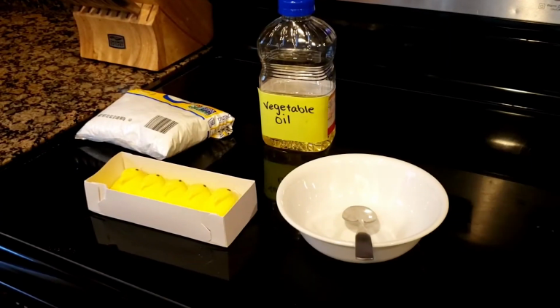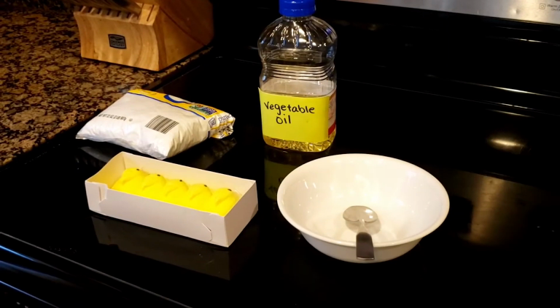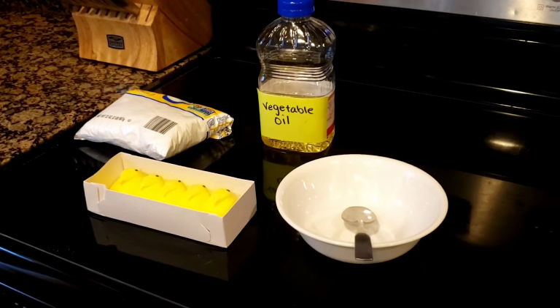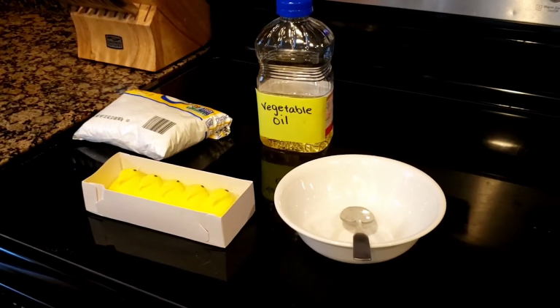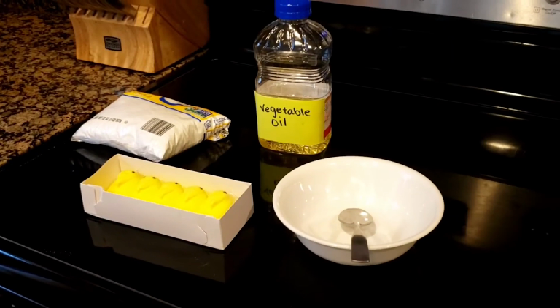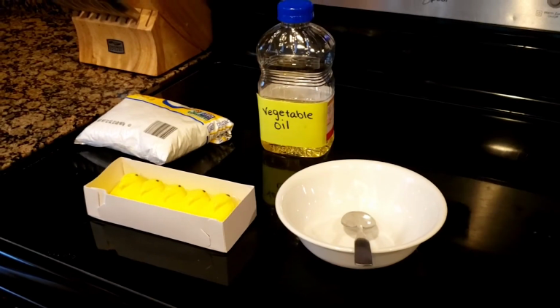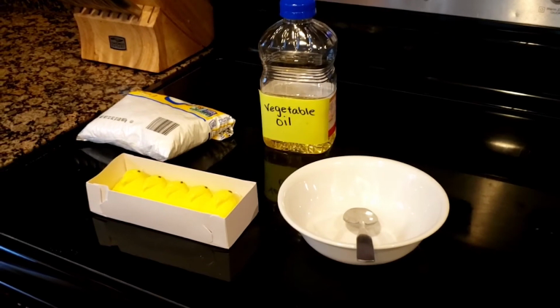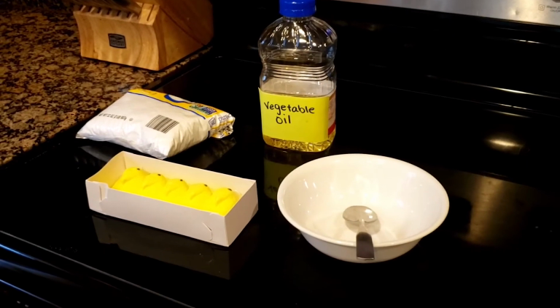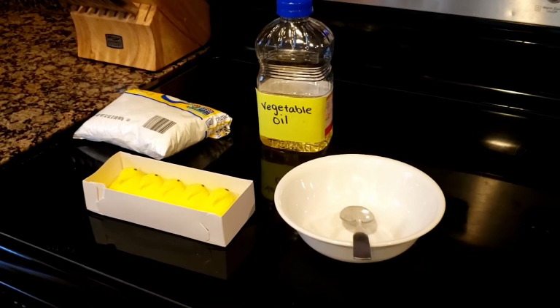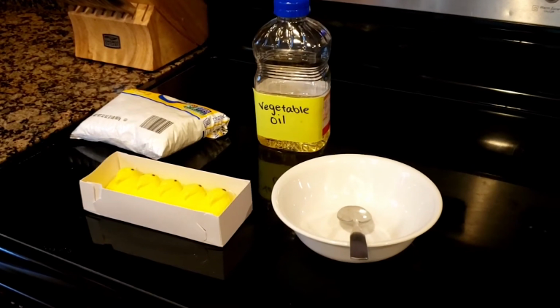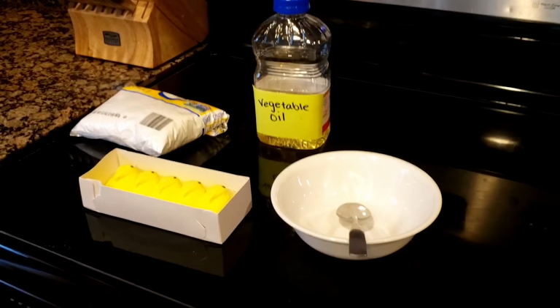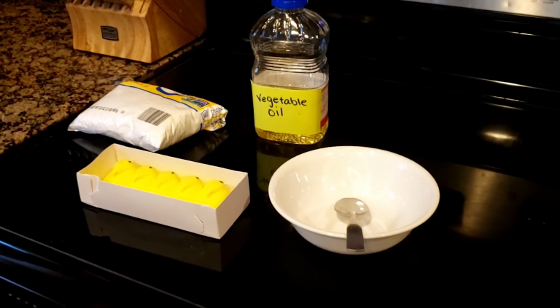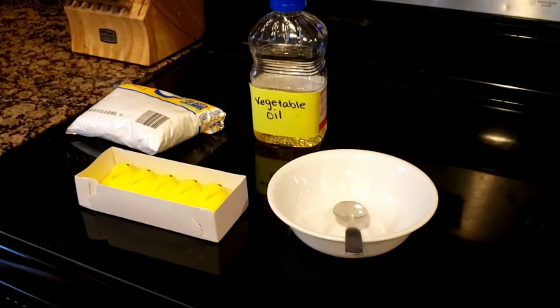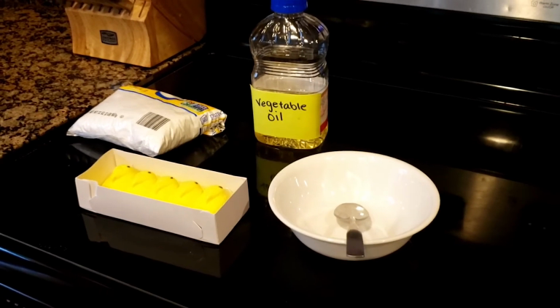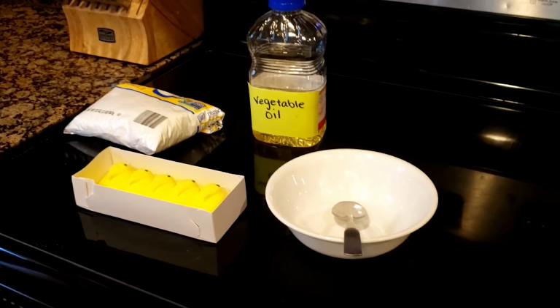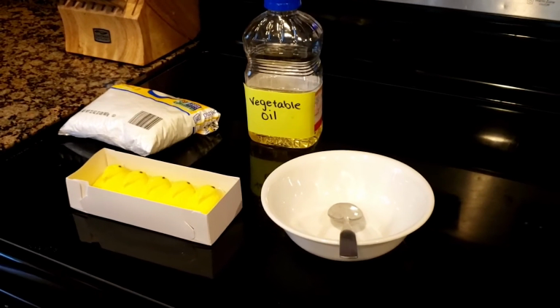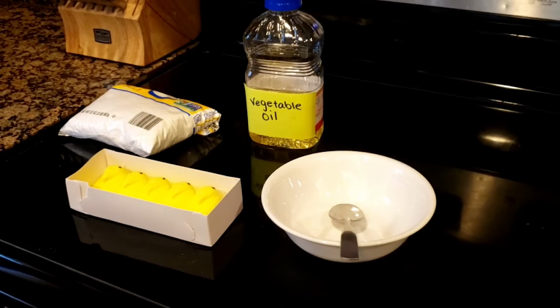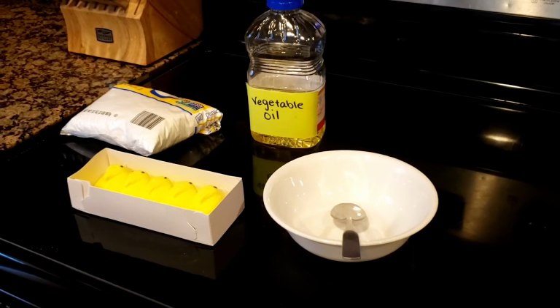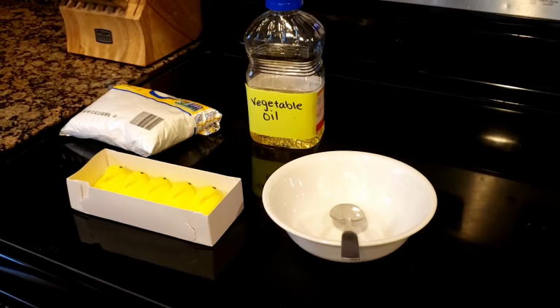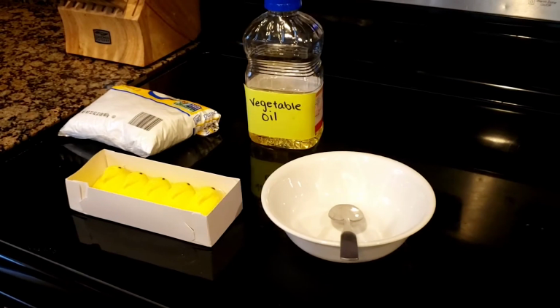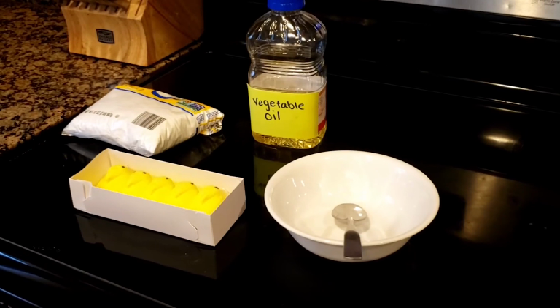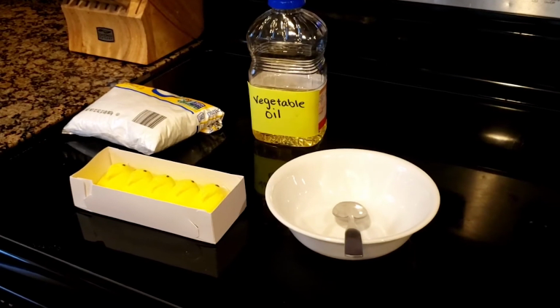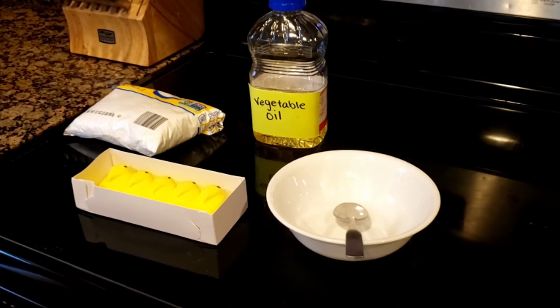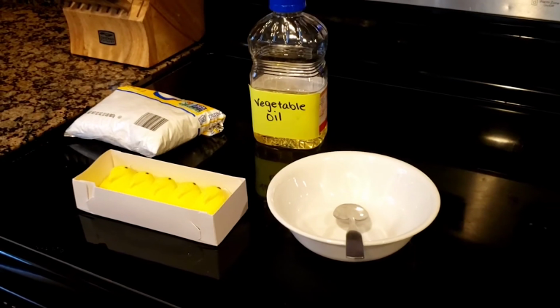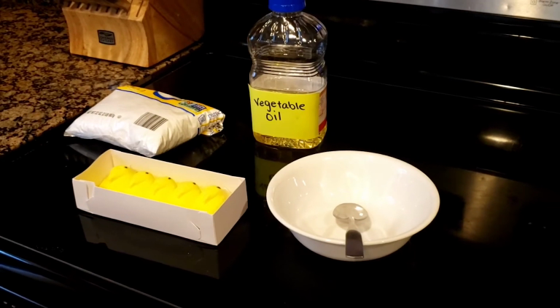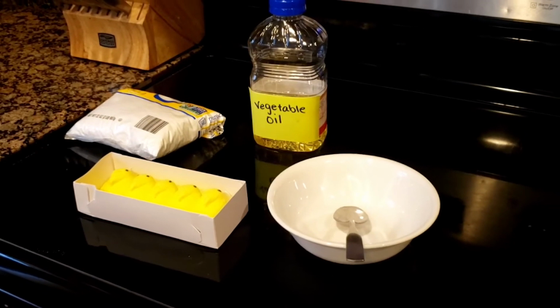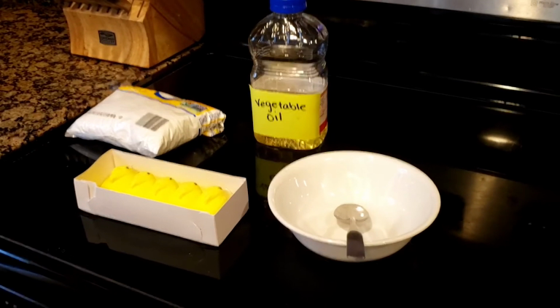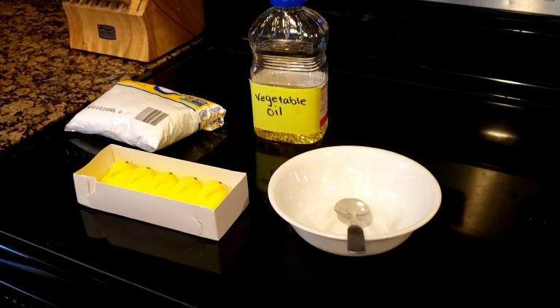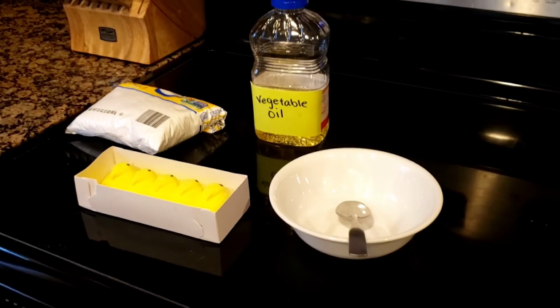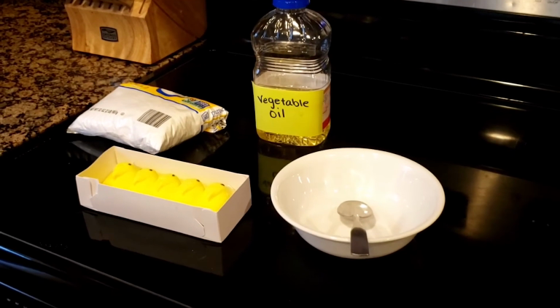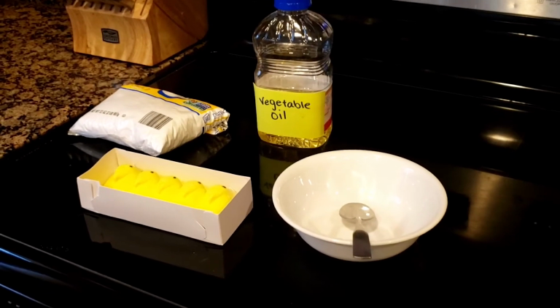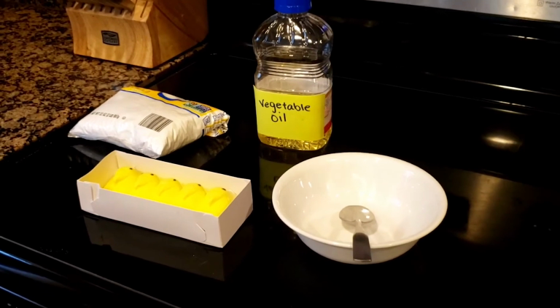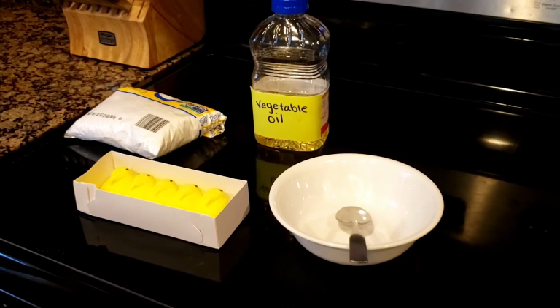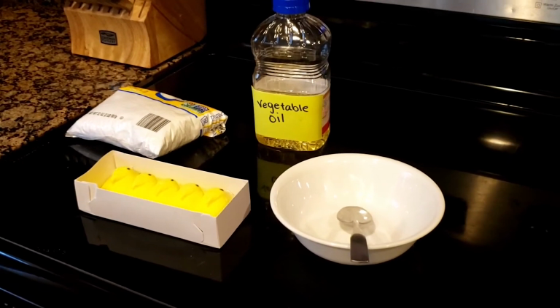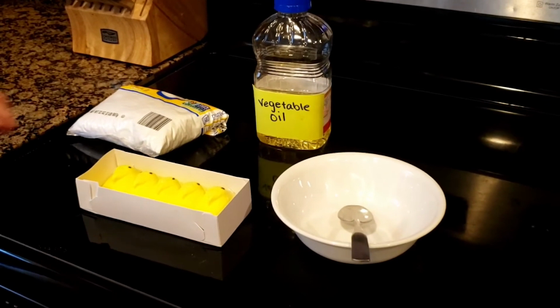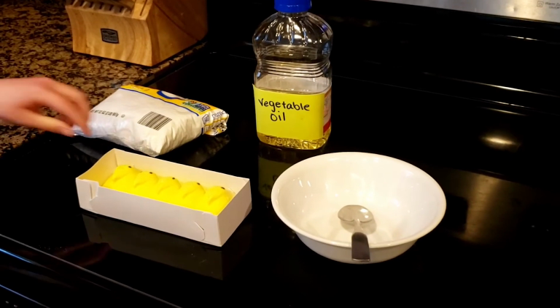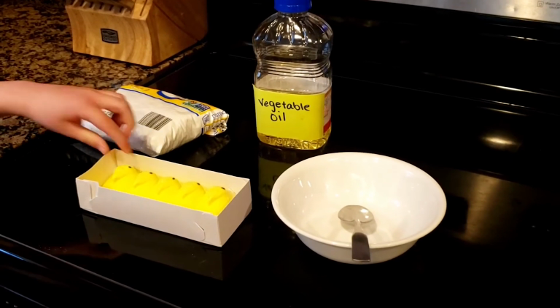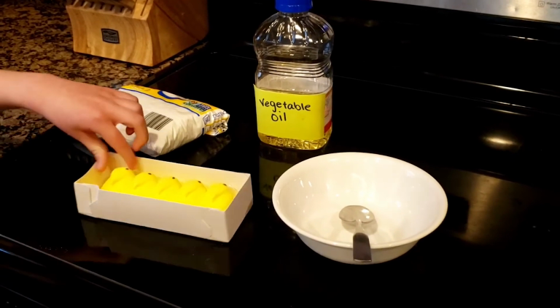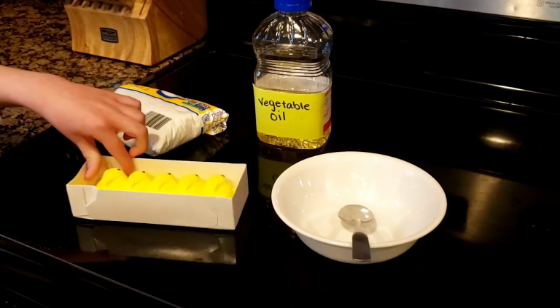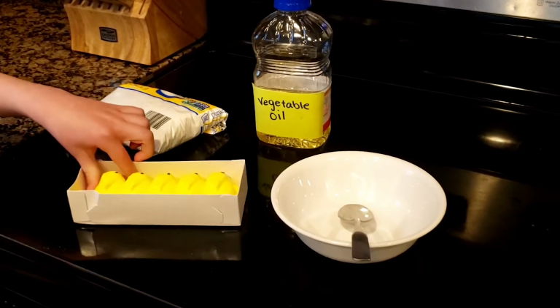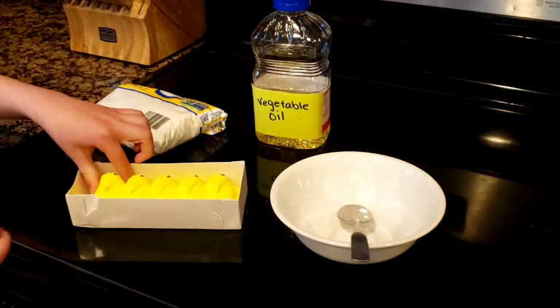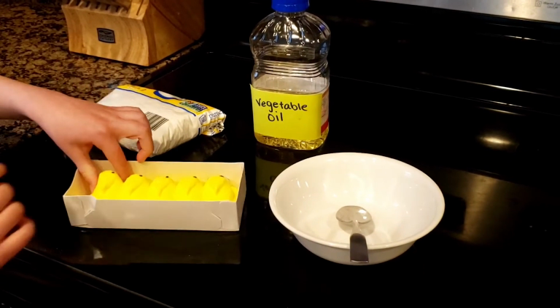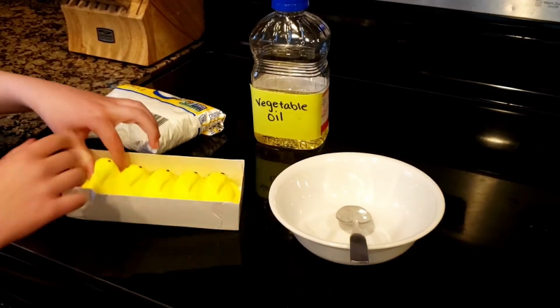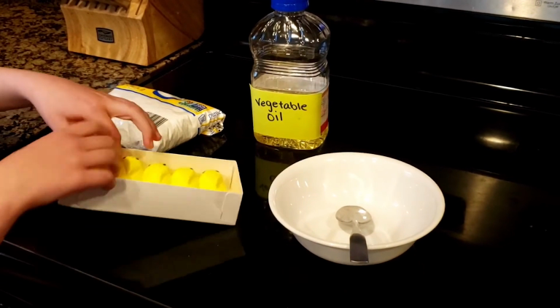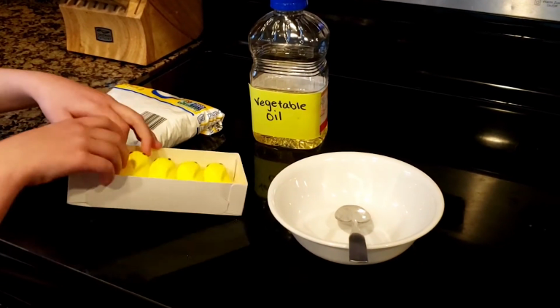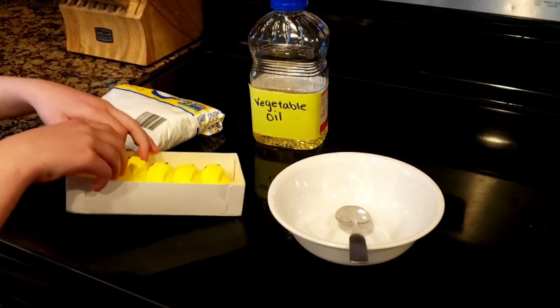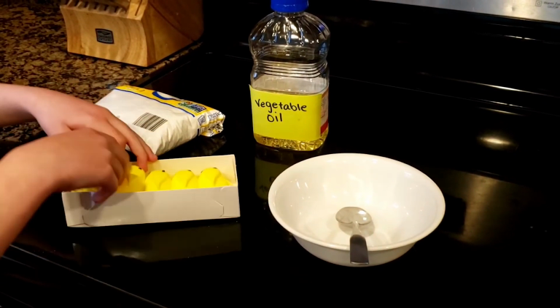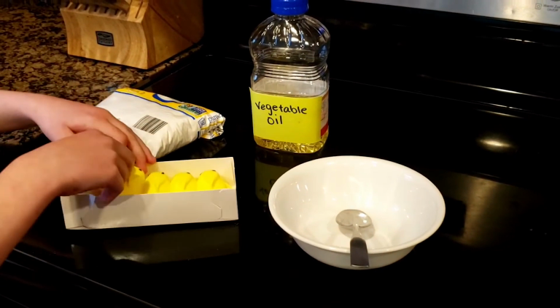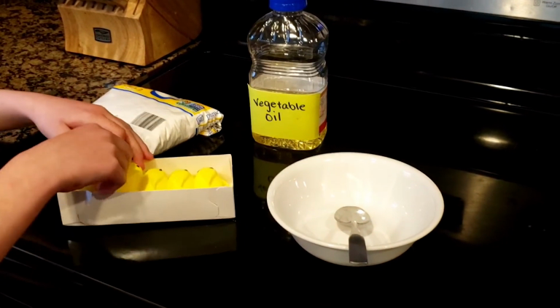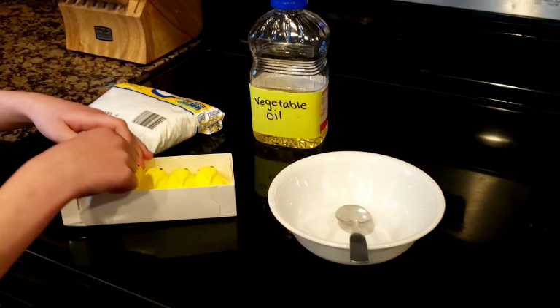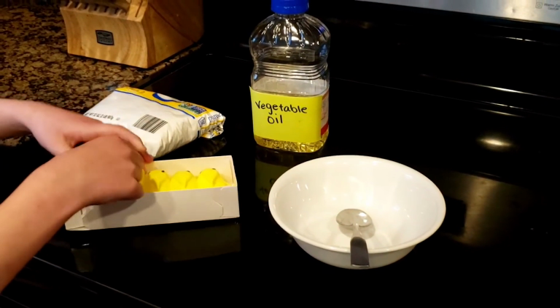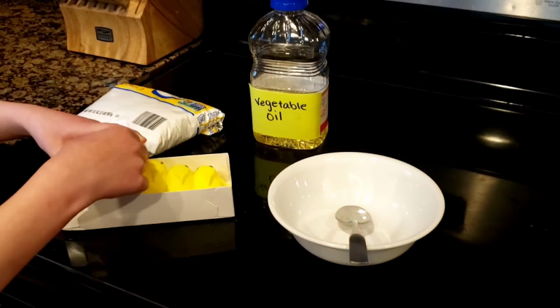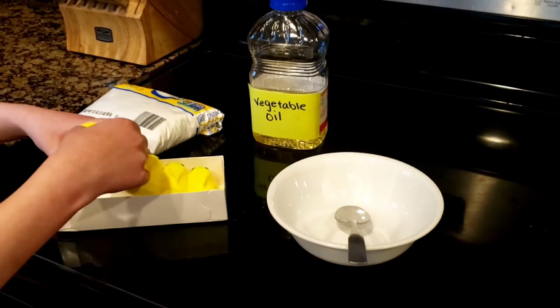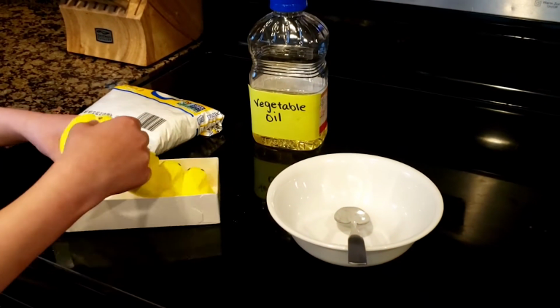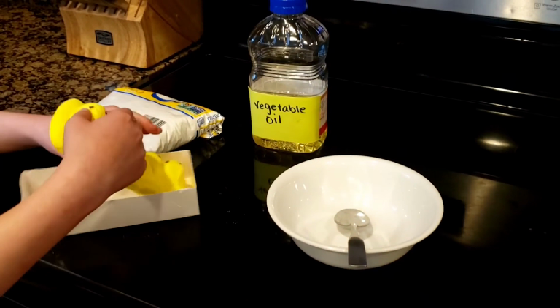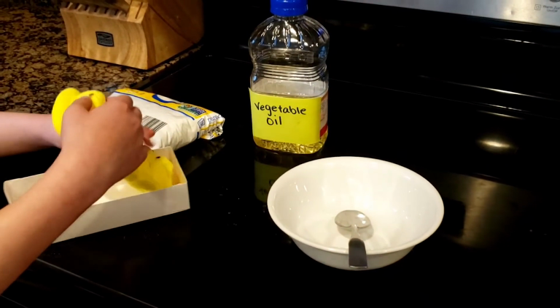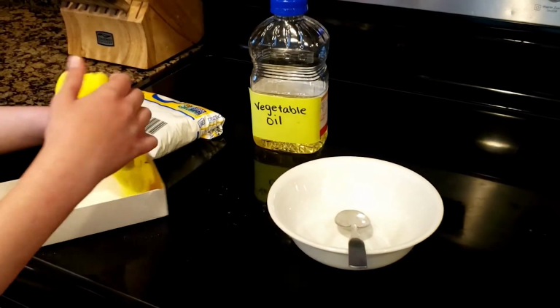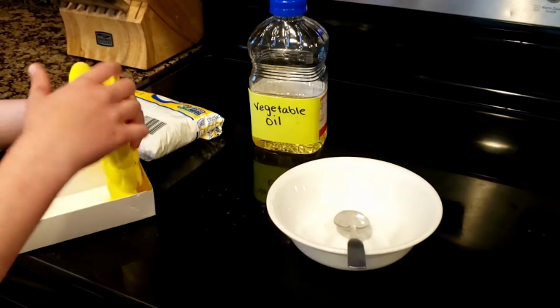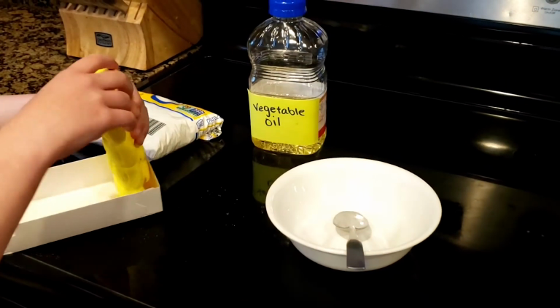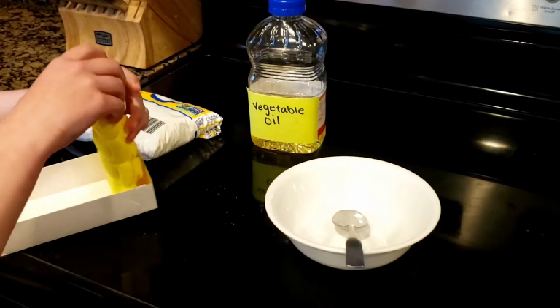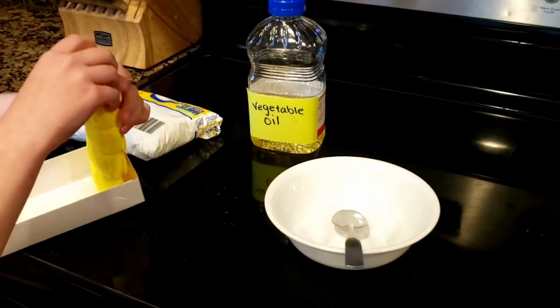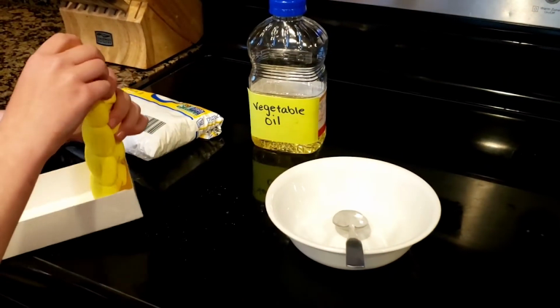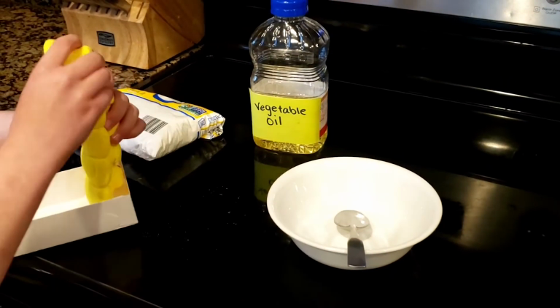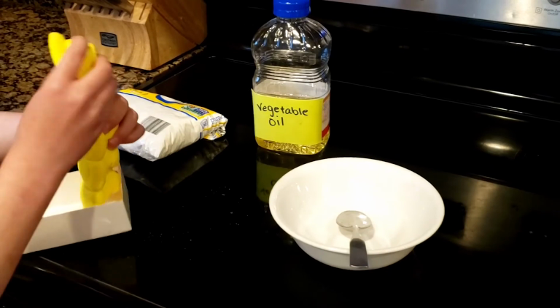For step one, you need to take five Peeps, break them apart, and put them in your microwave-safe bowl.